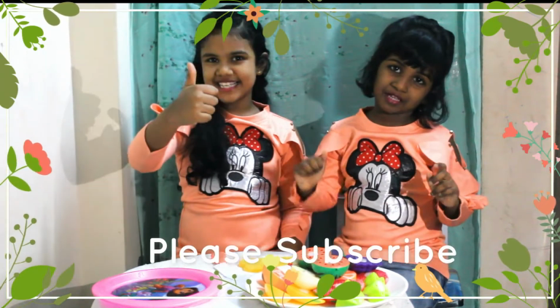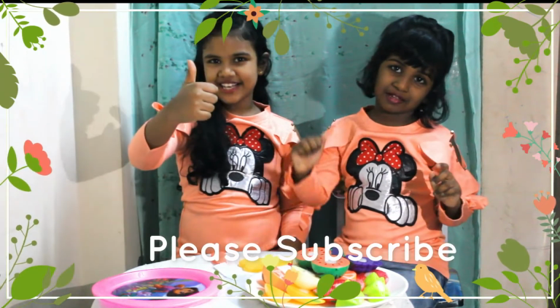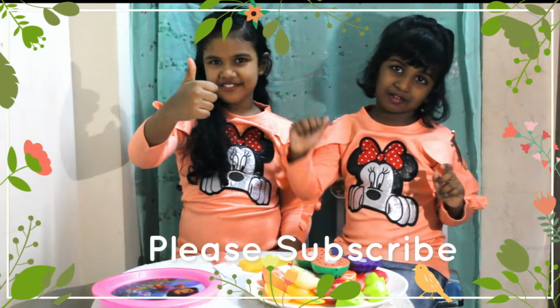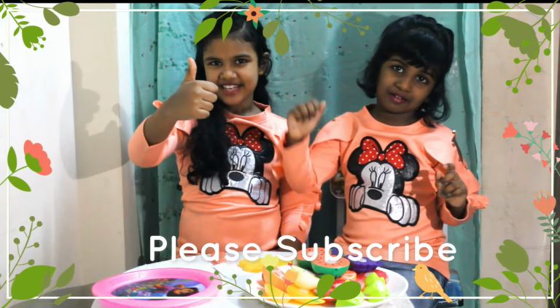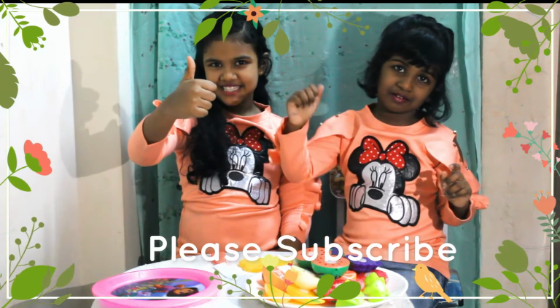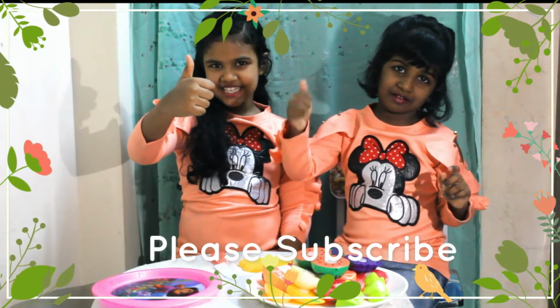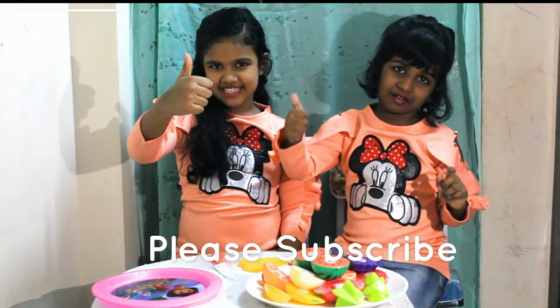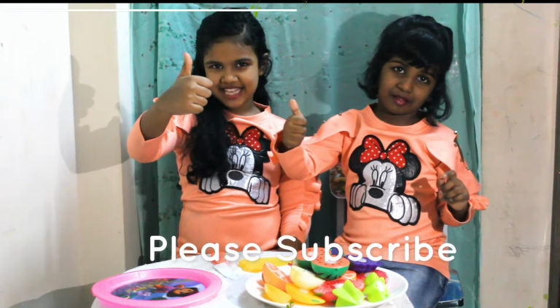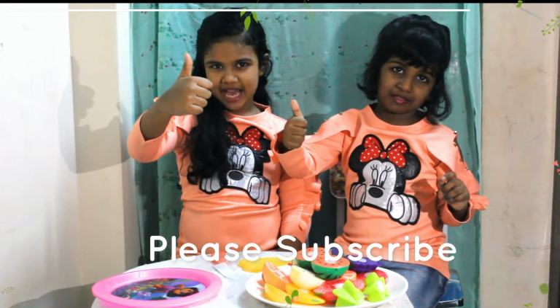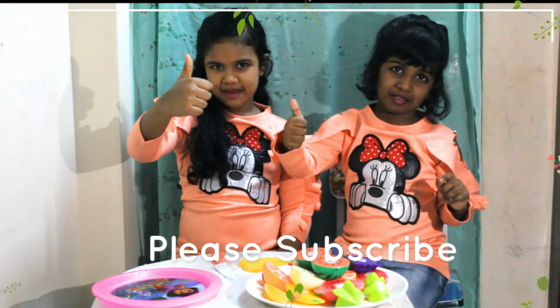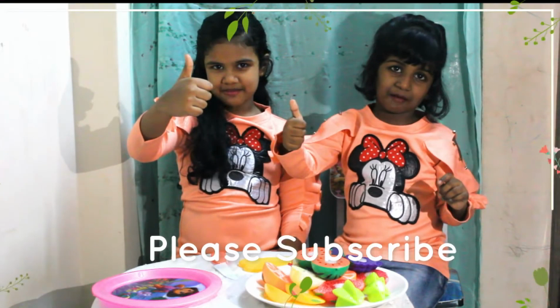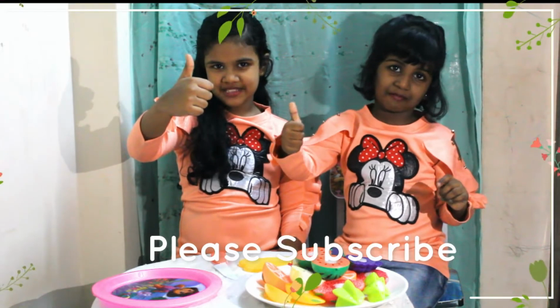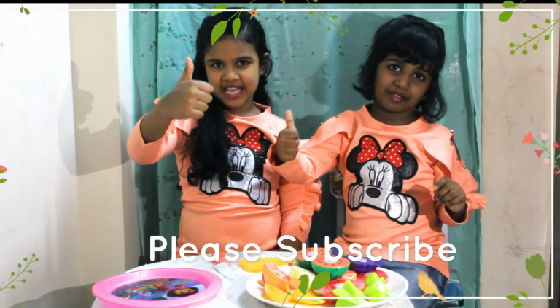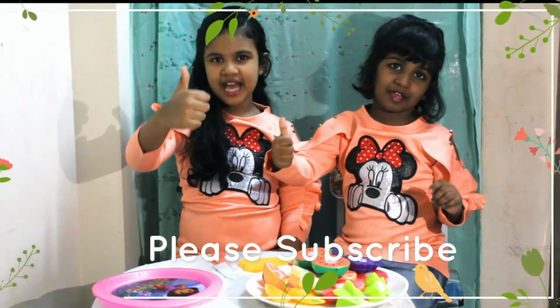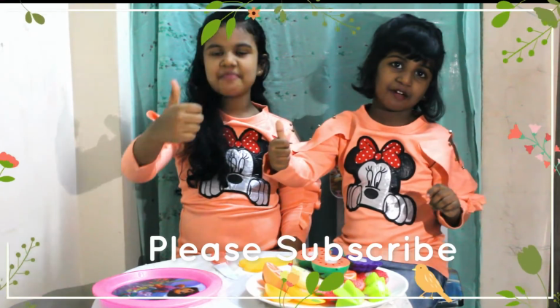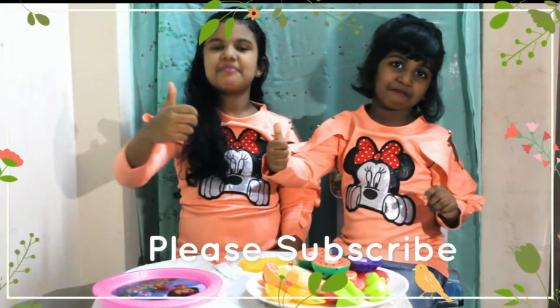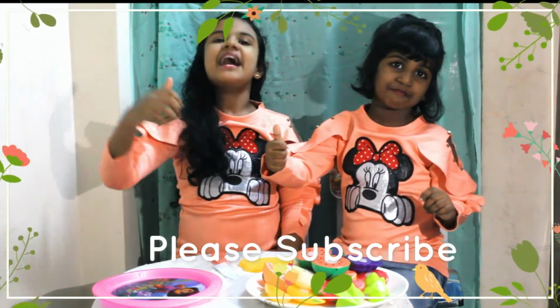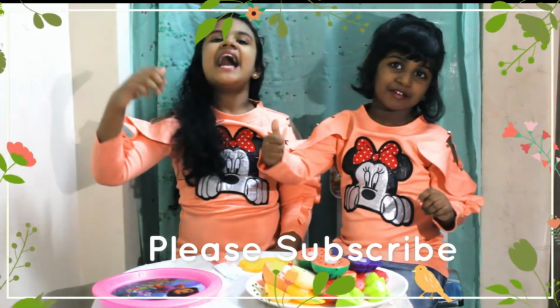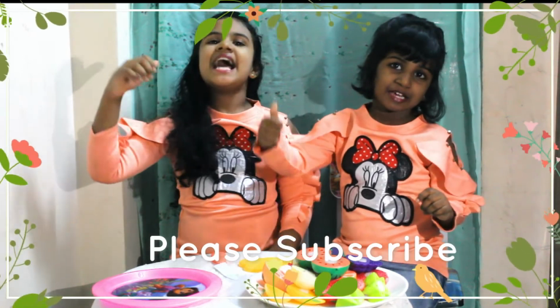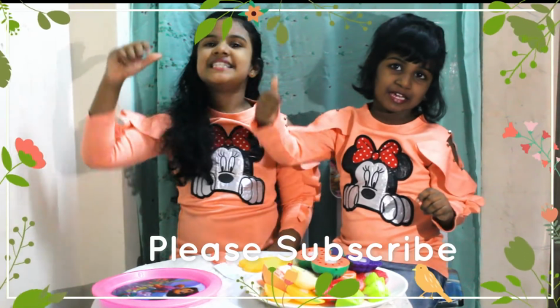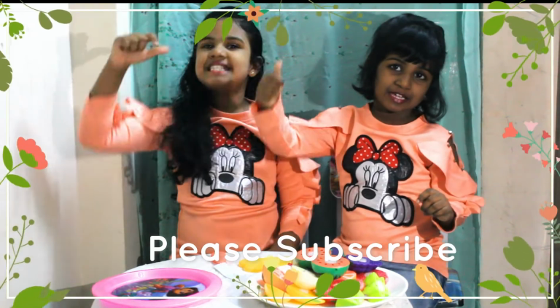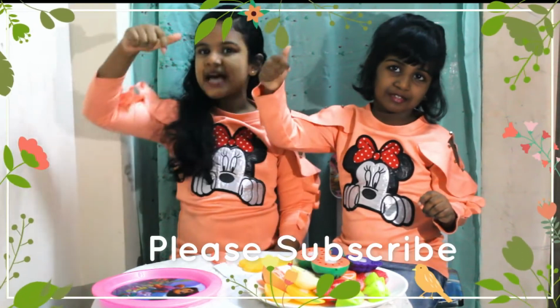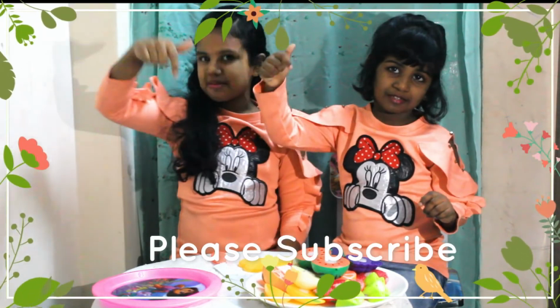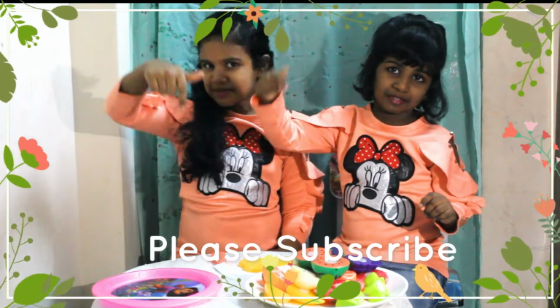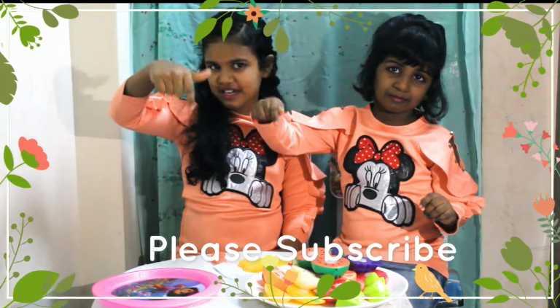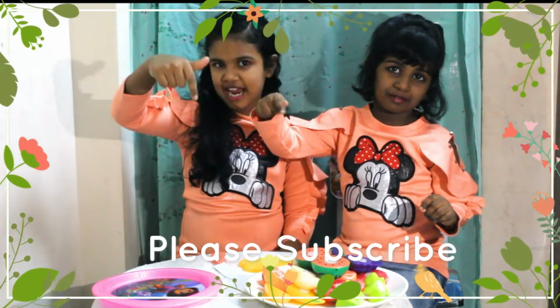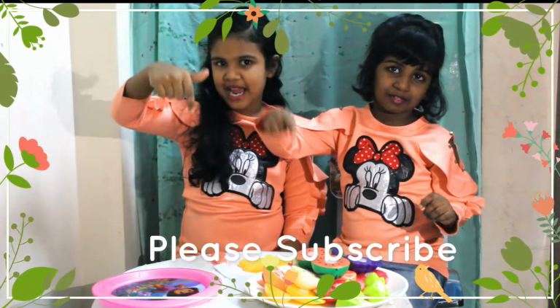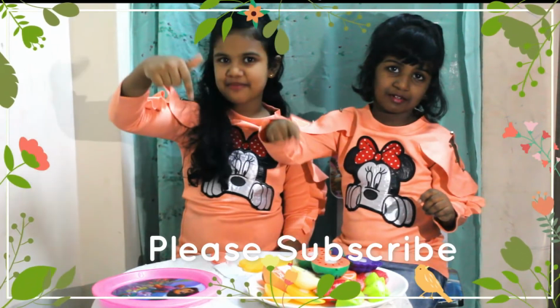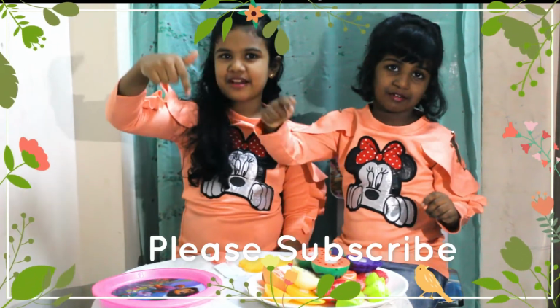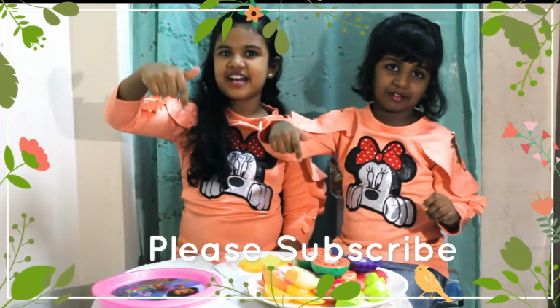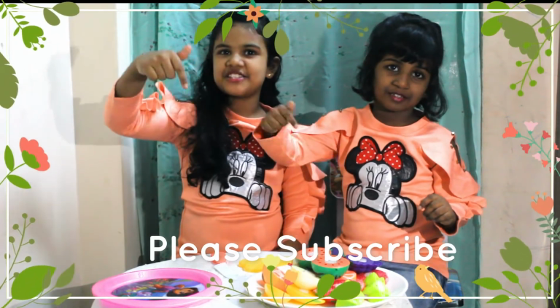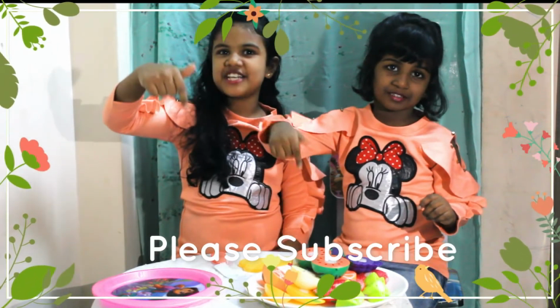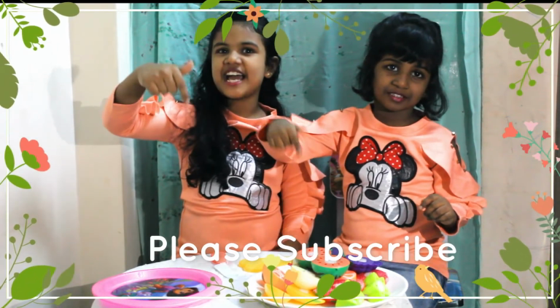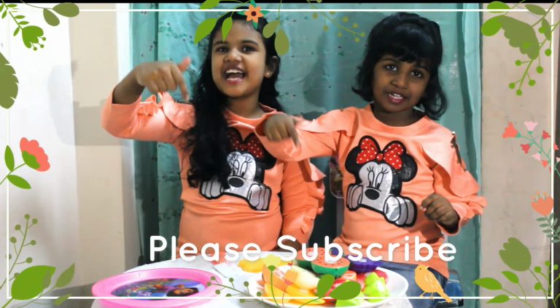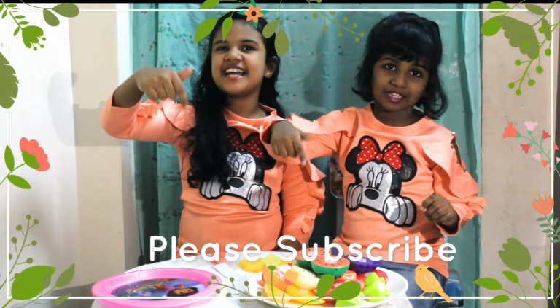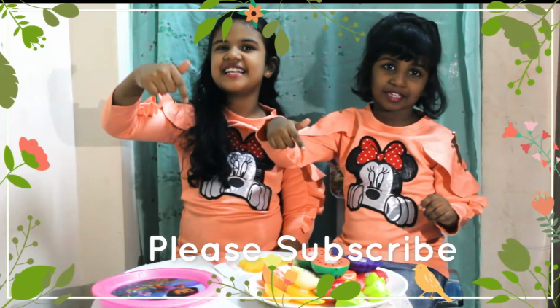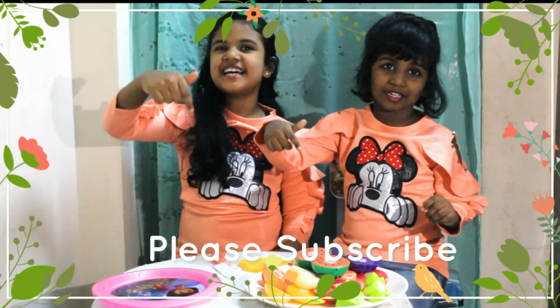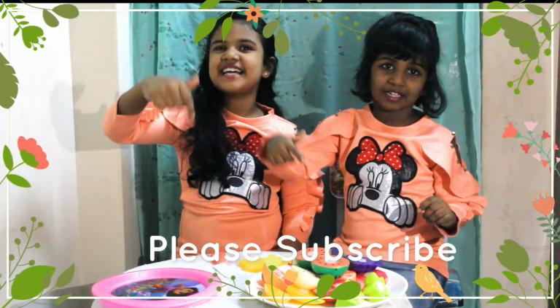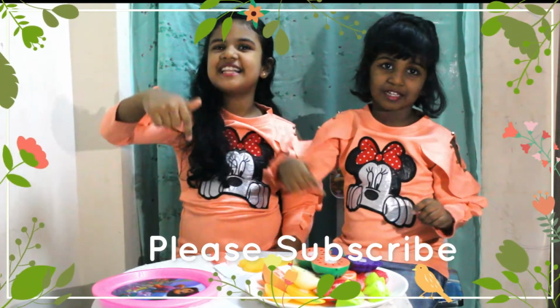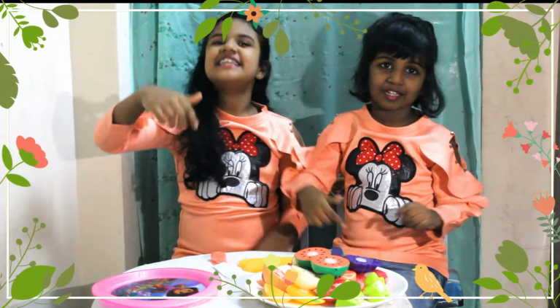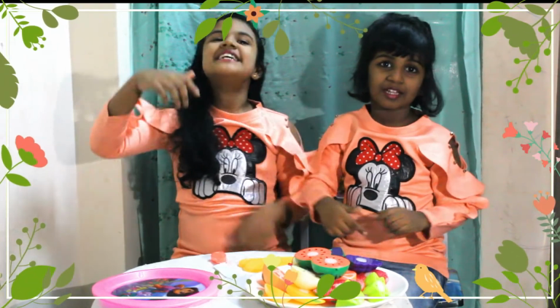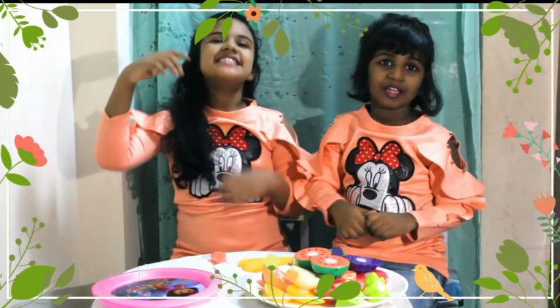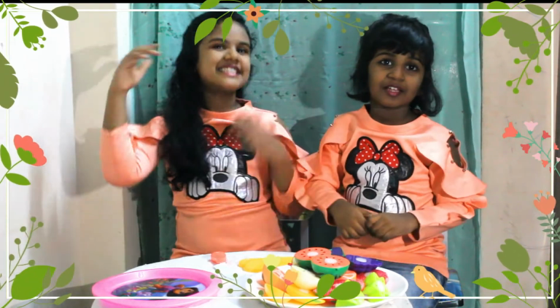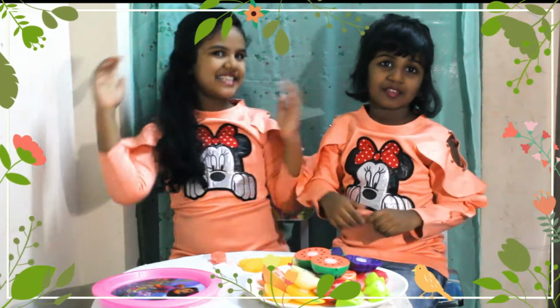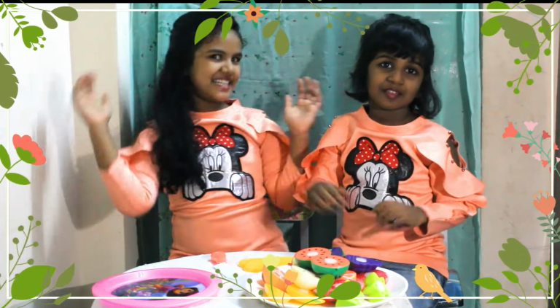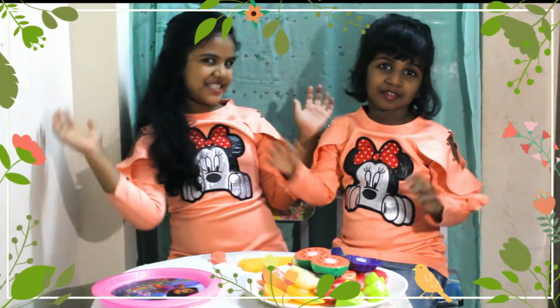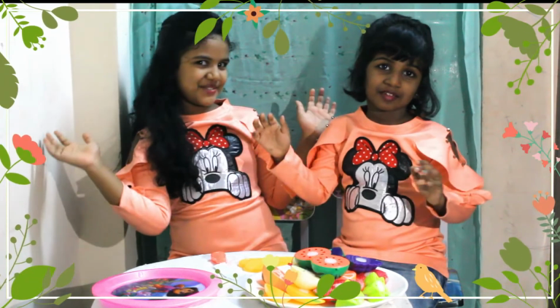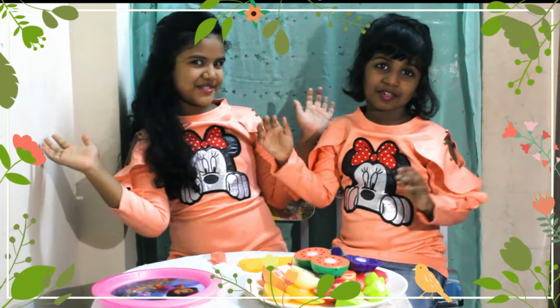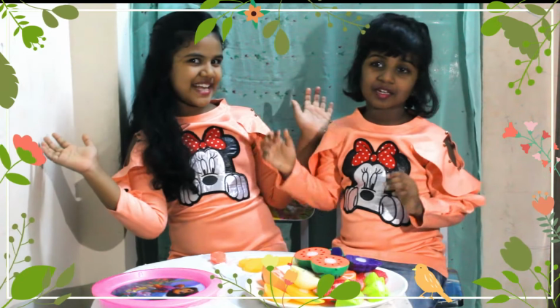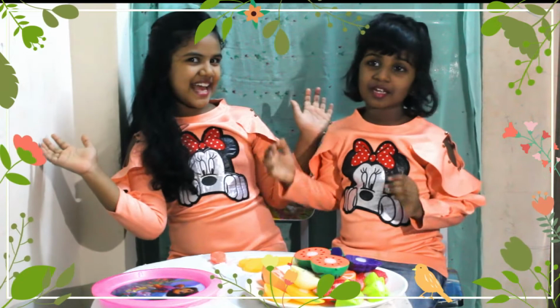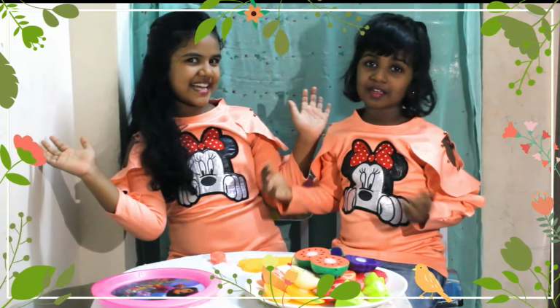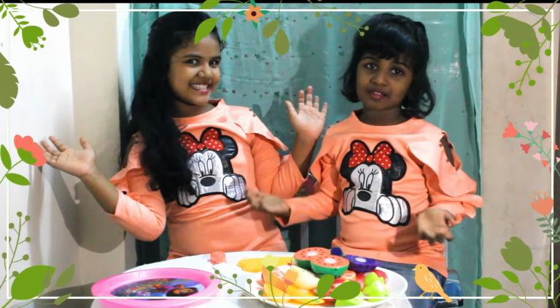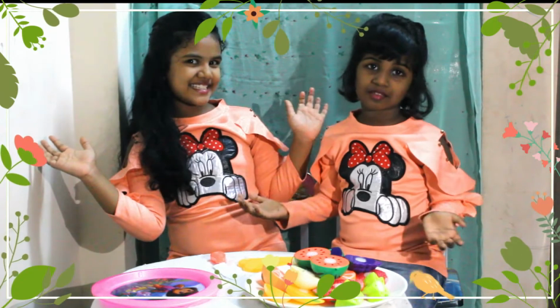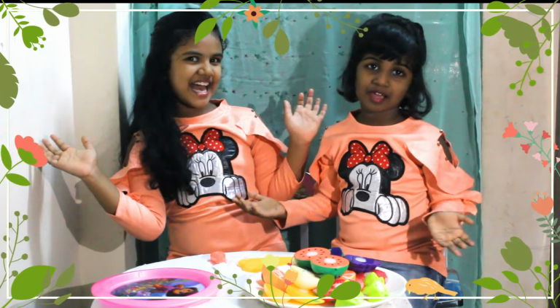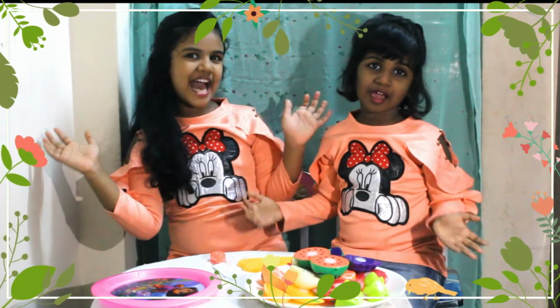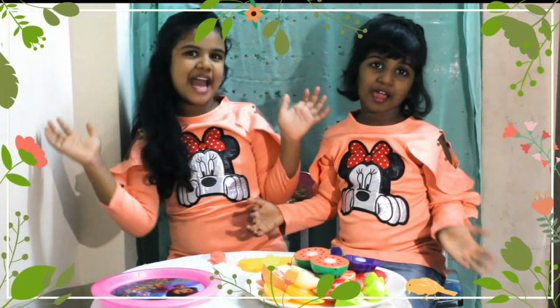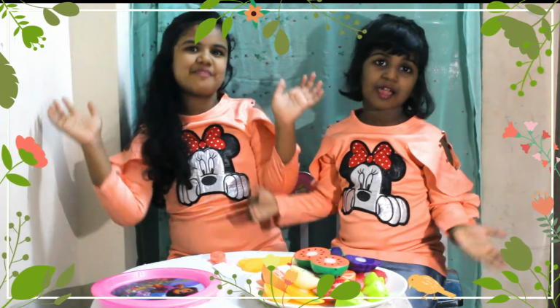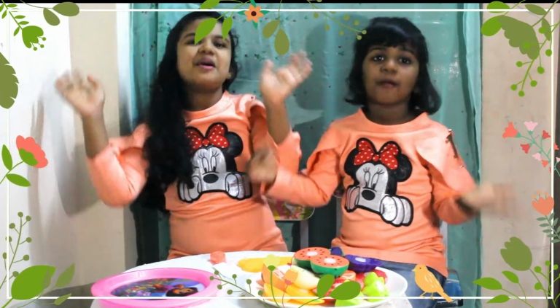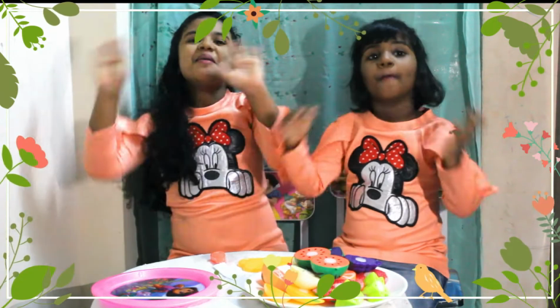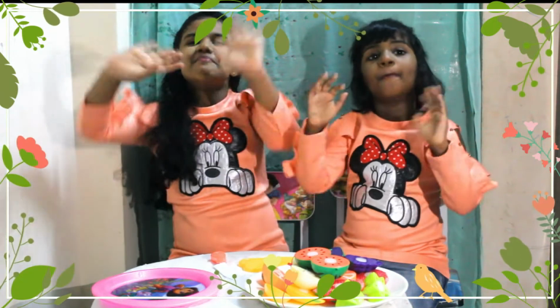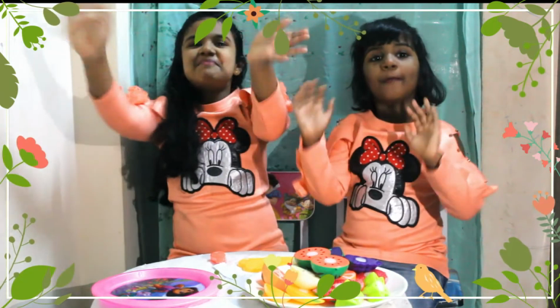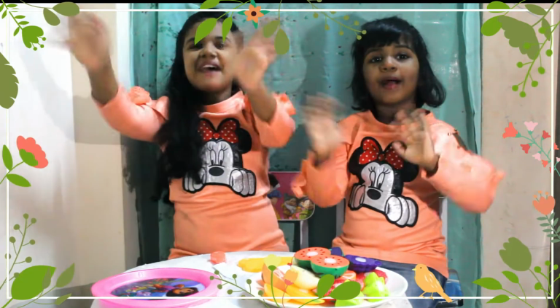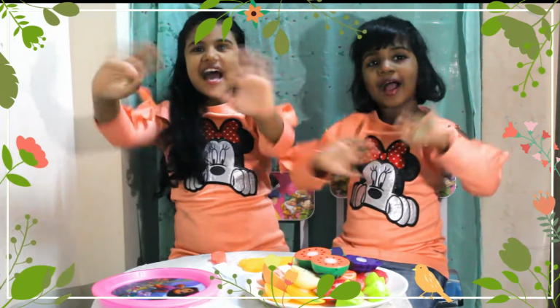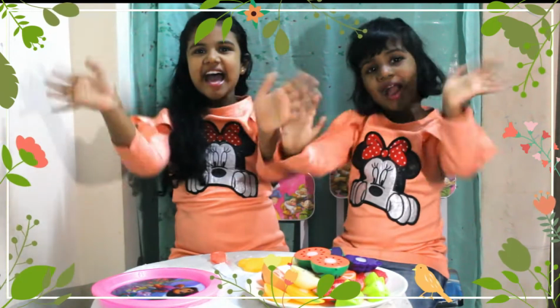If you enjoyed this, please give us a thumbs up and subscribe to our channel. See you next time. Bye!